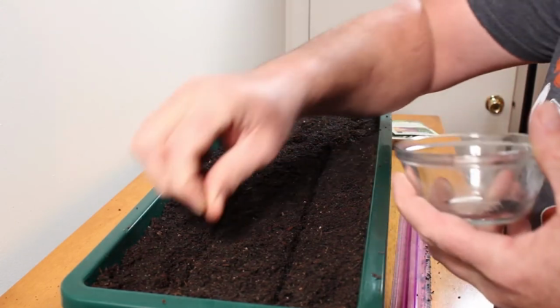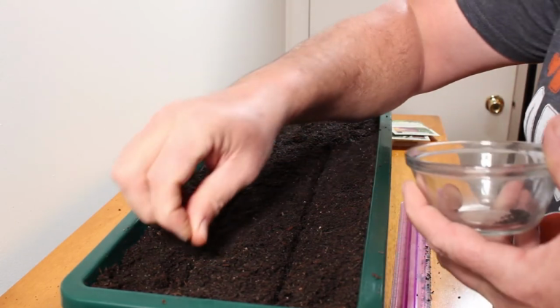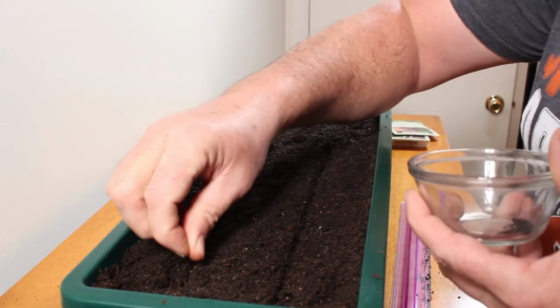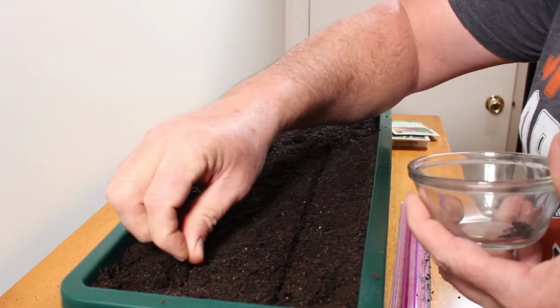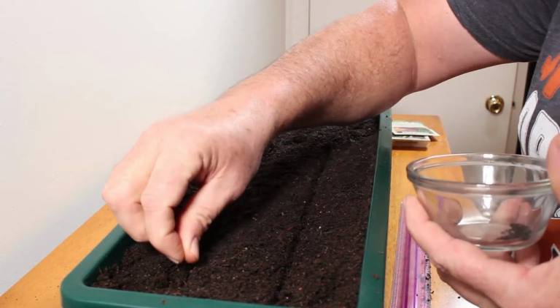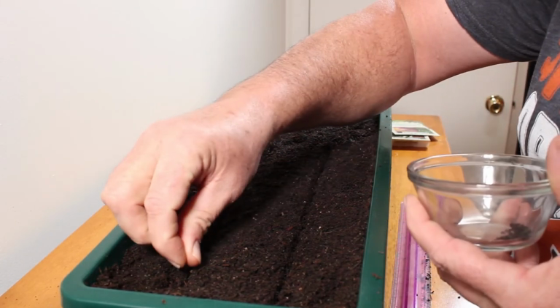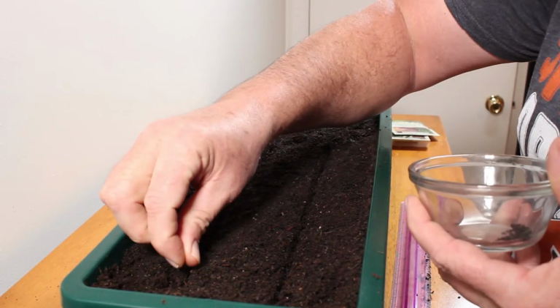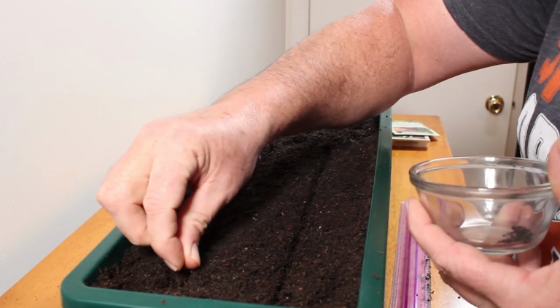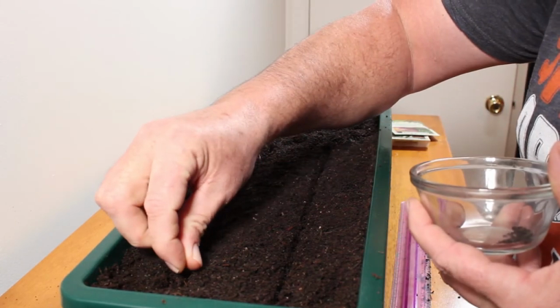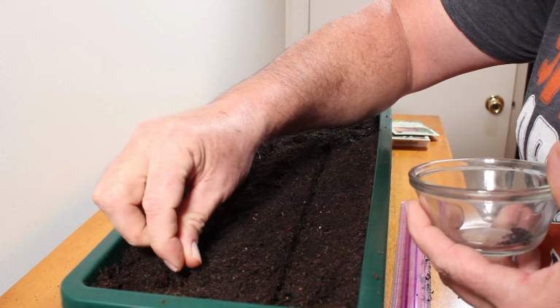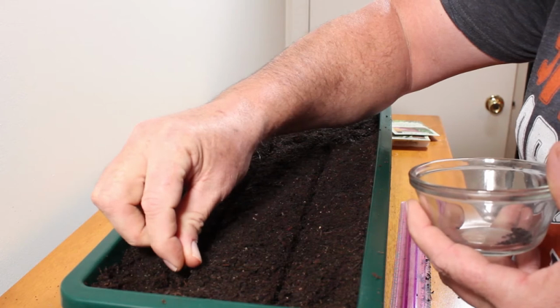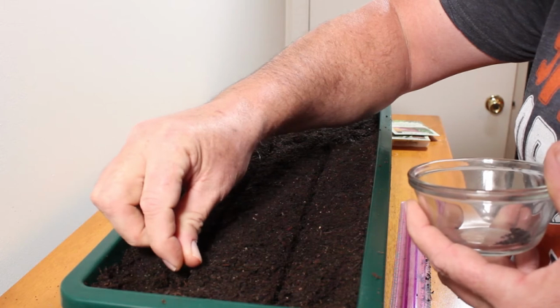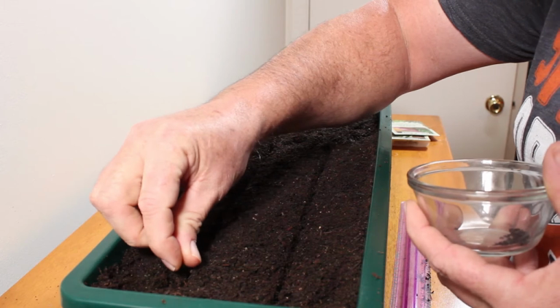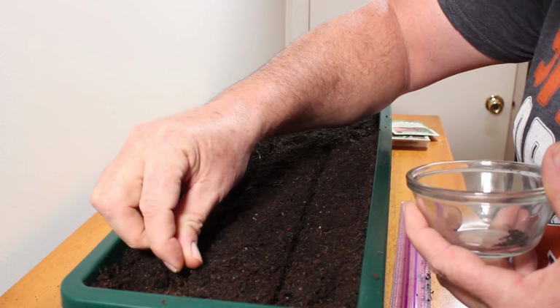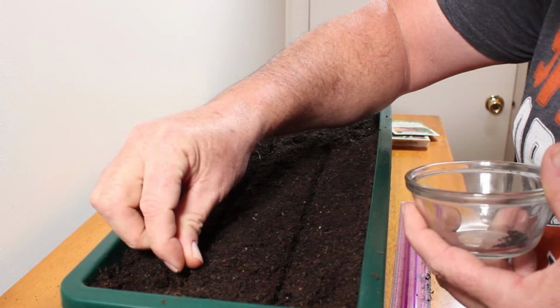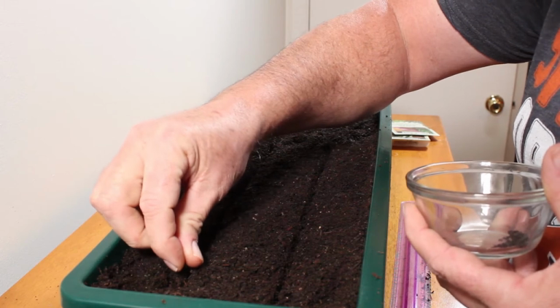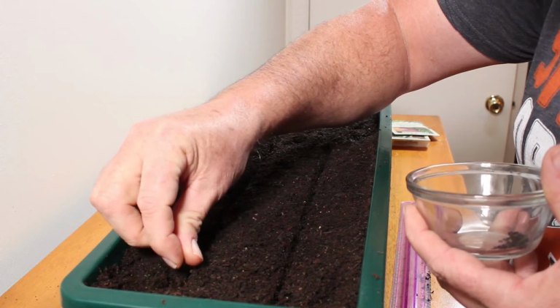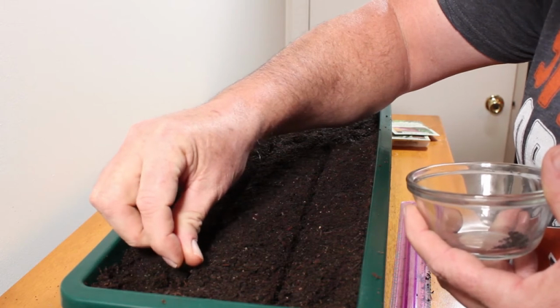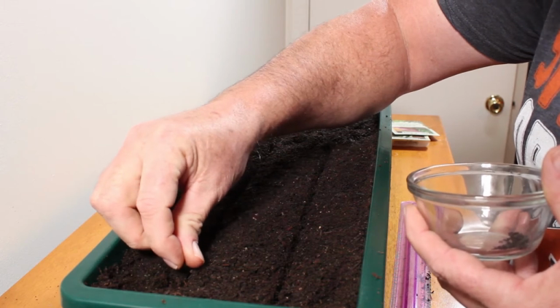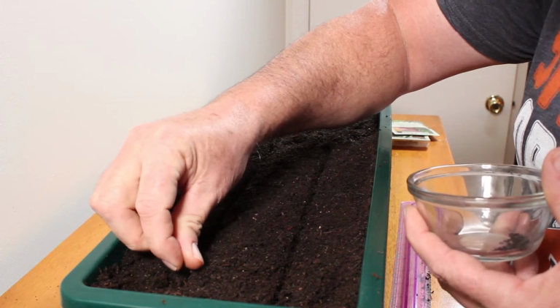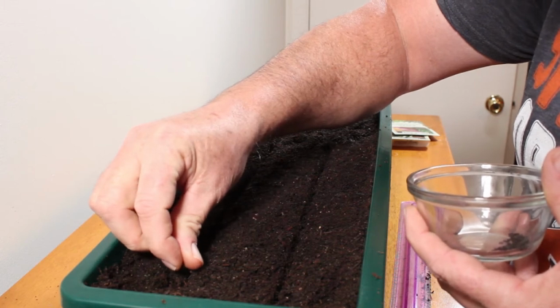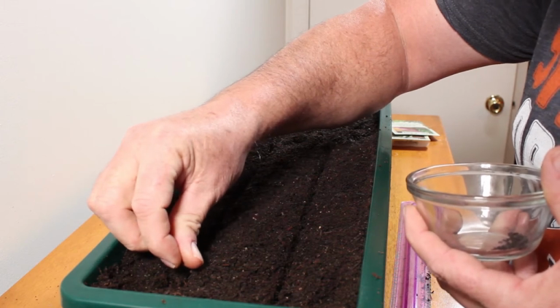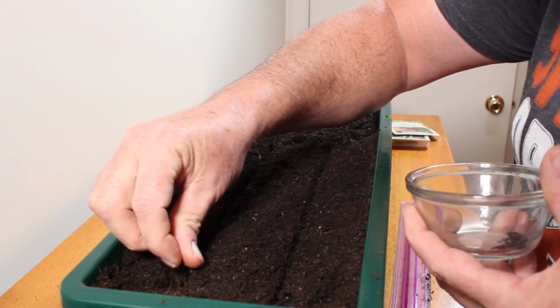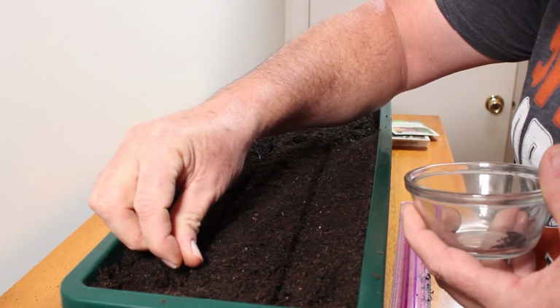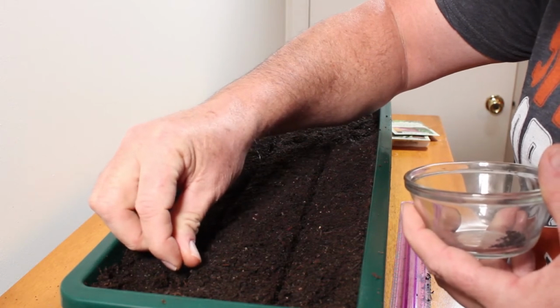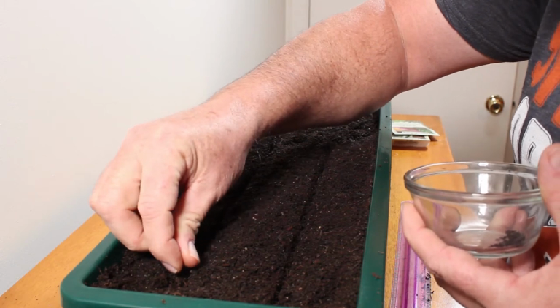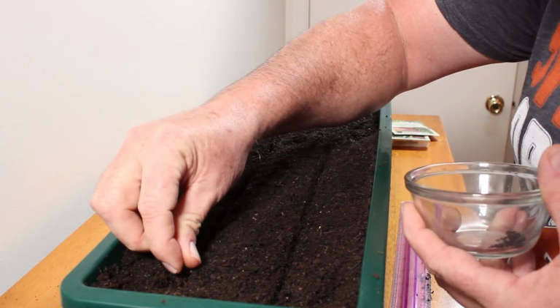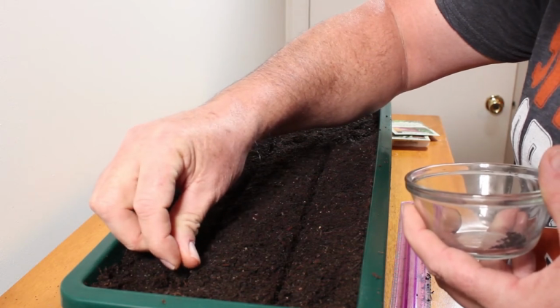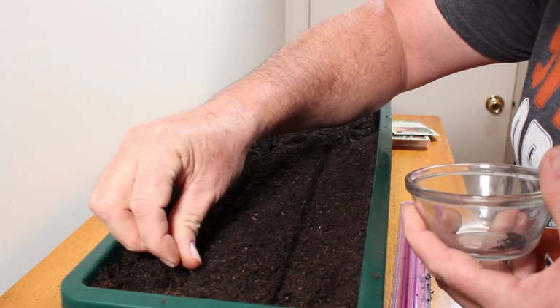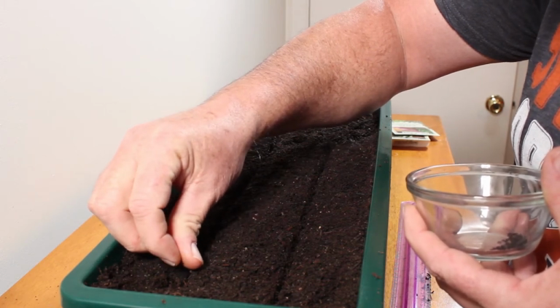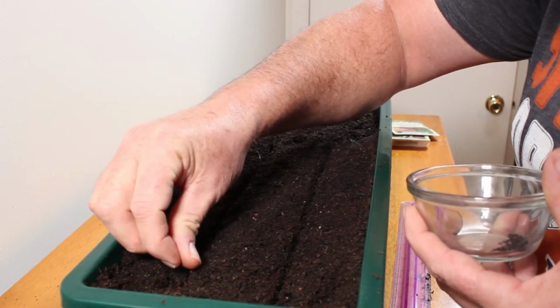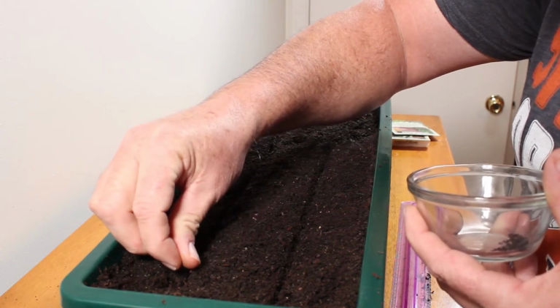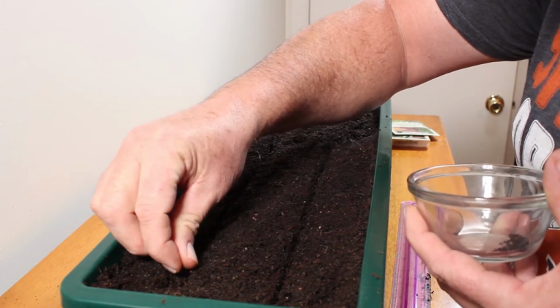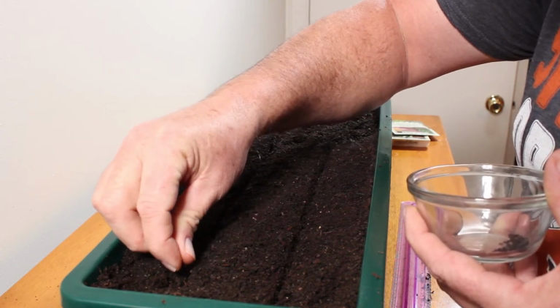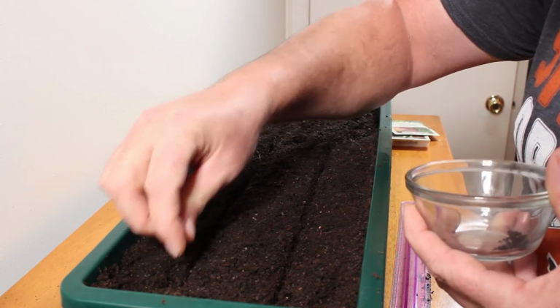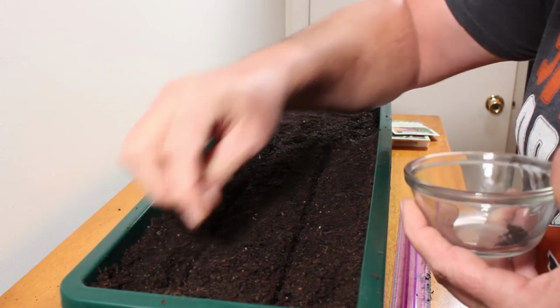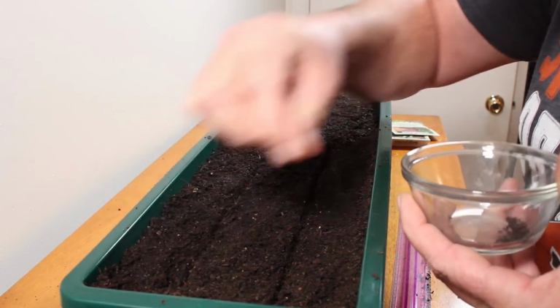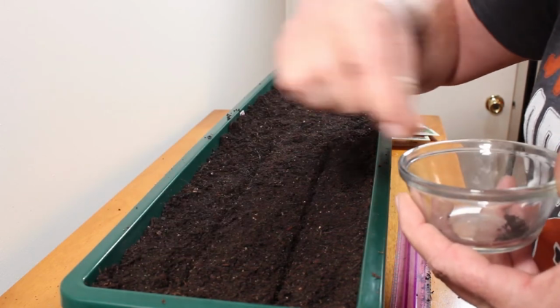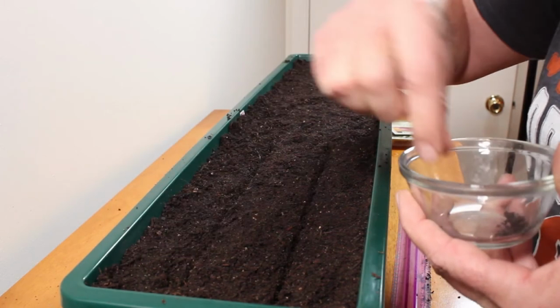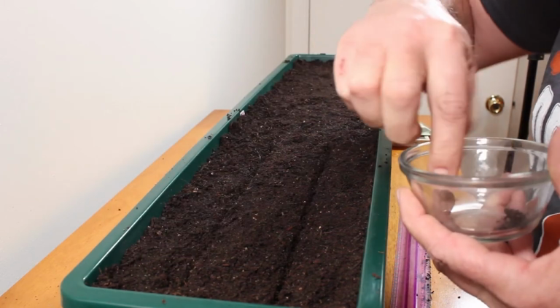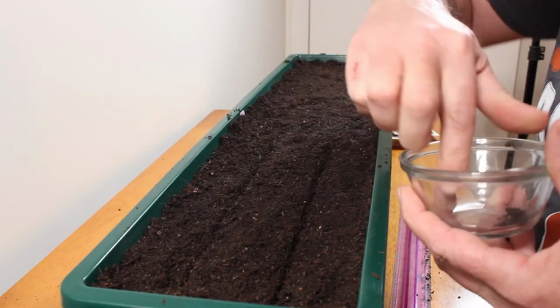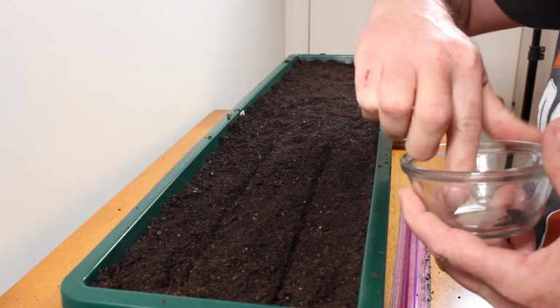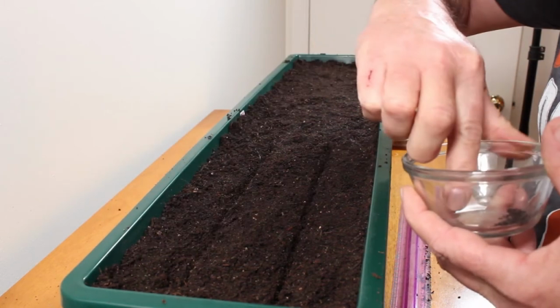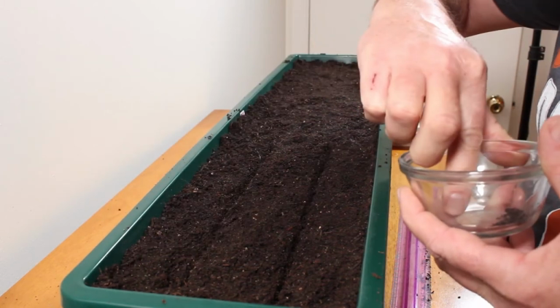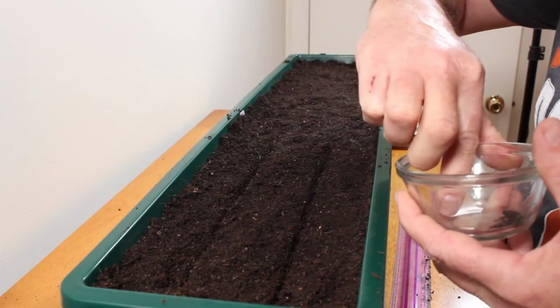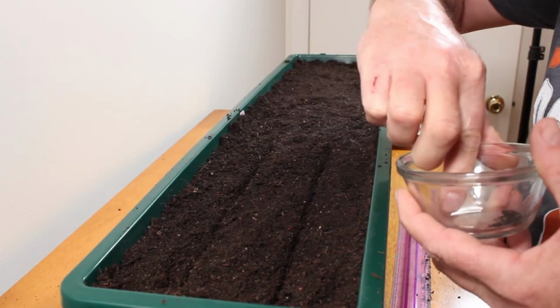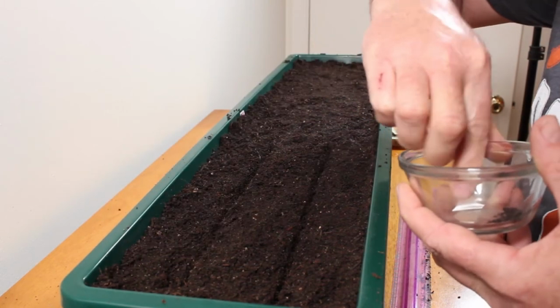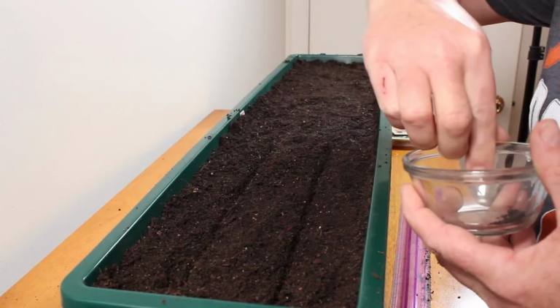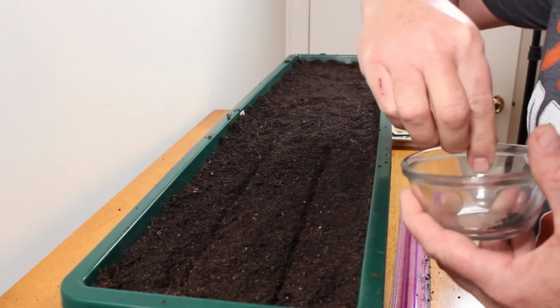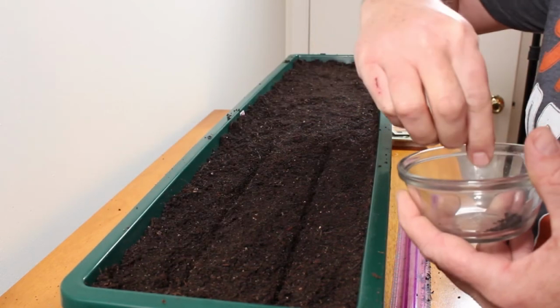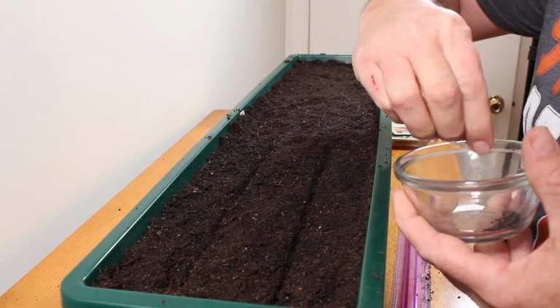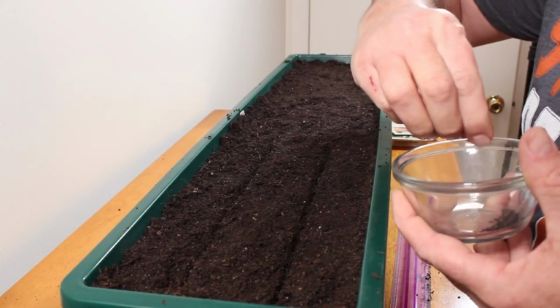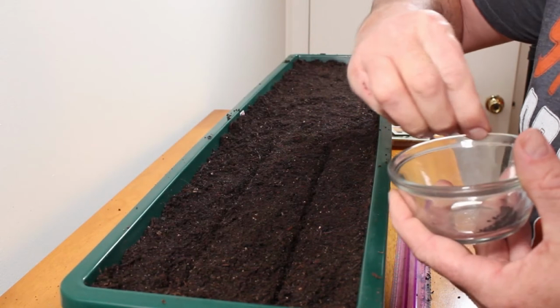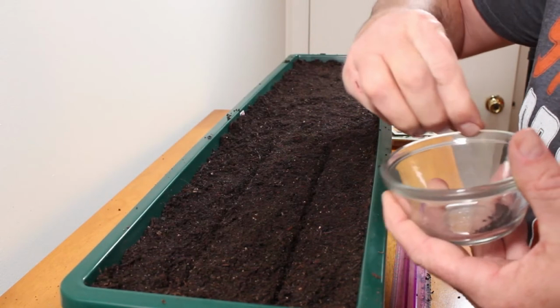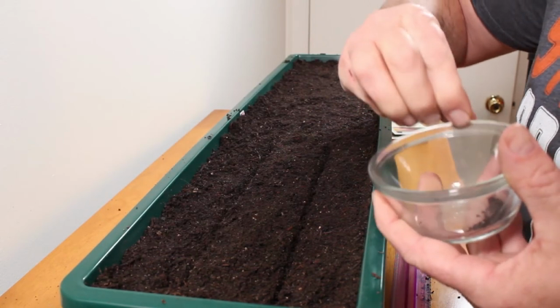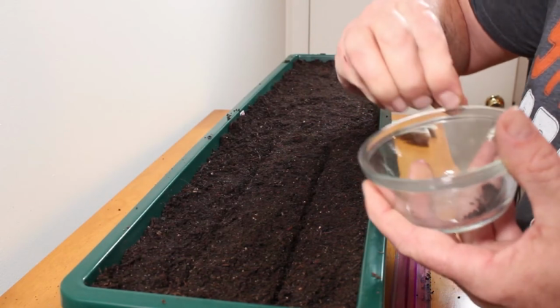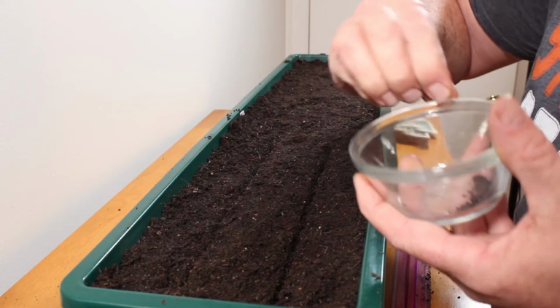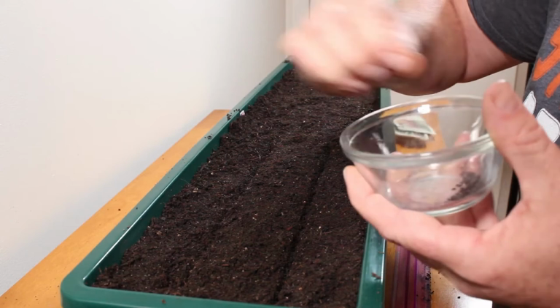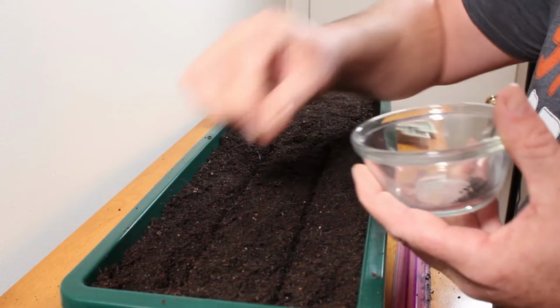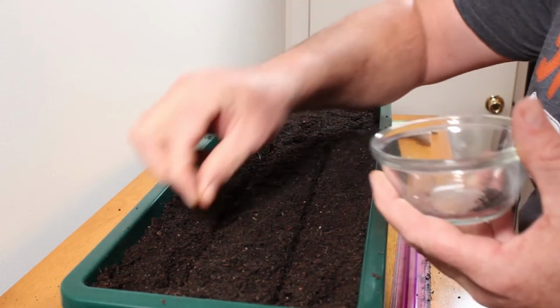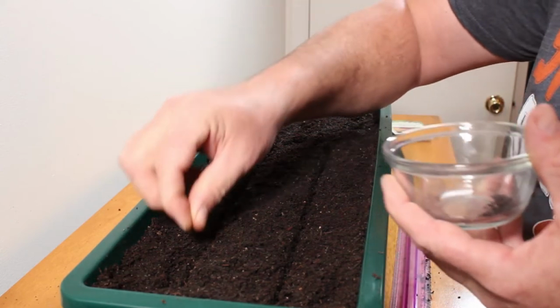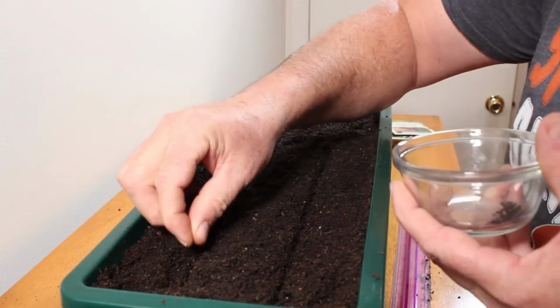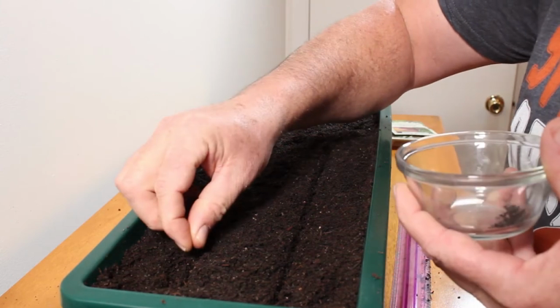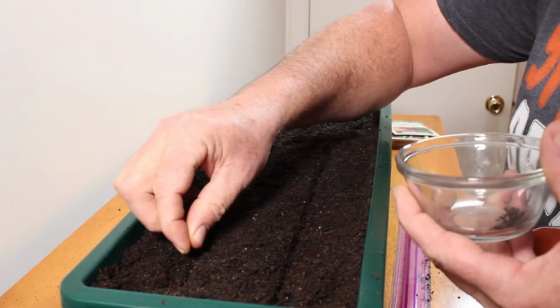The seeds are pretty small — hard to get them going off my big fat fingers — but we'll do our best.